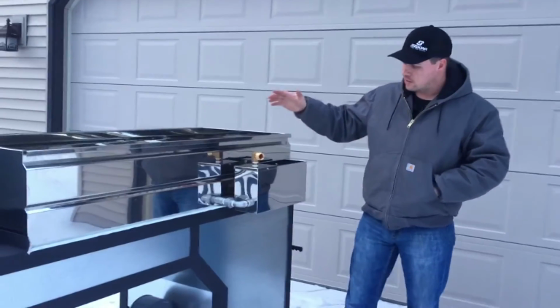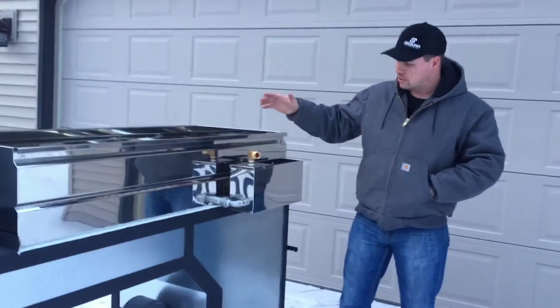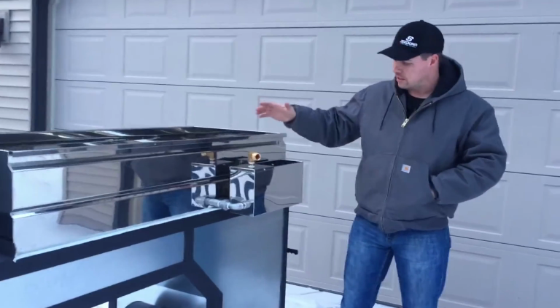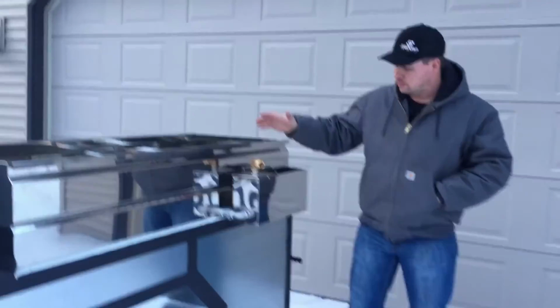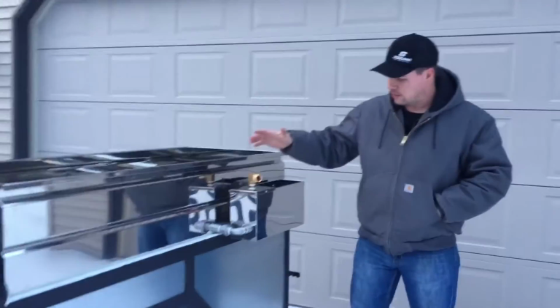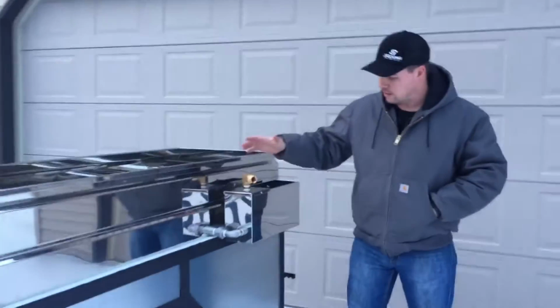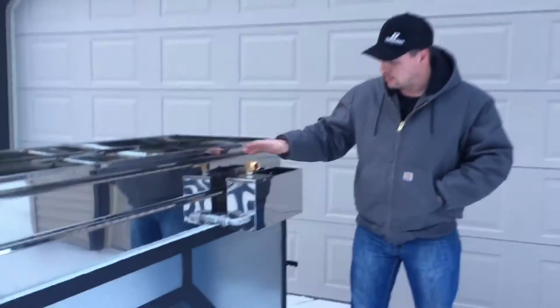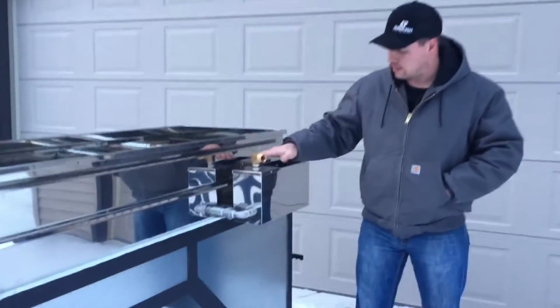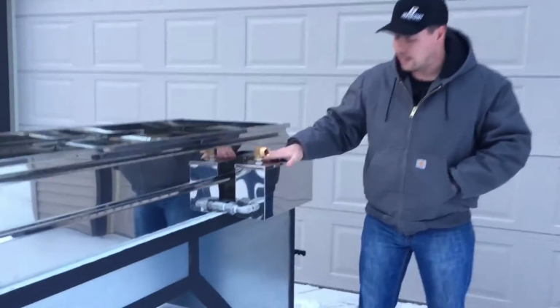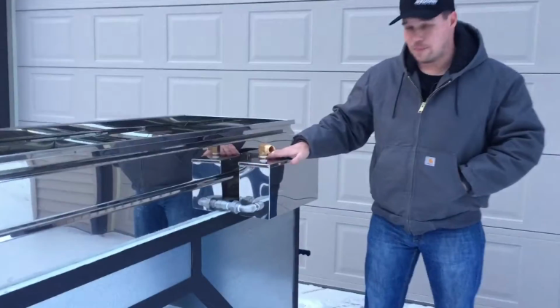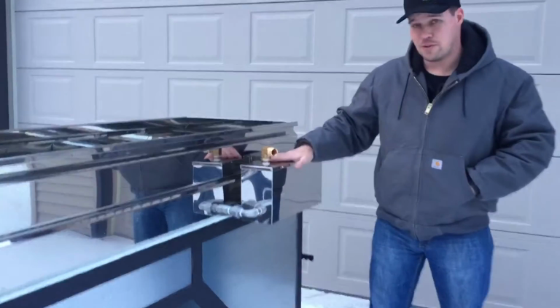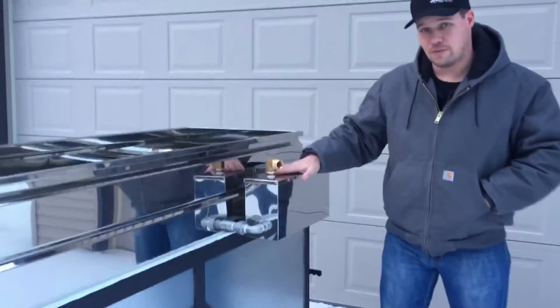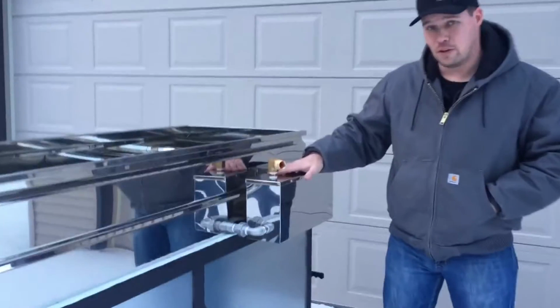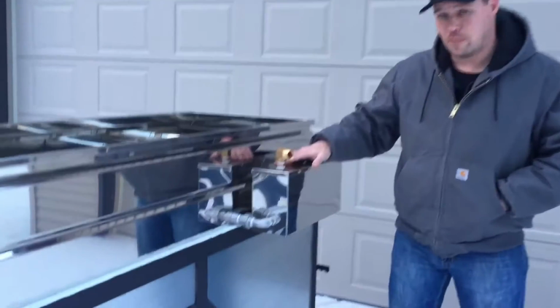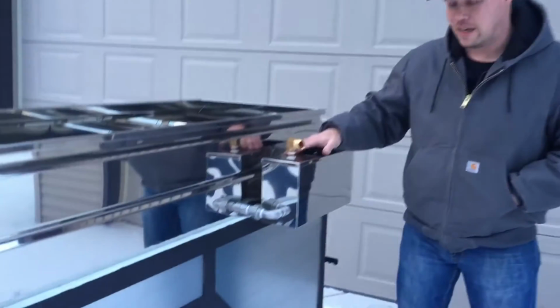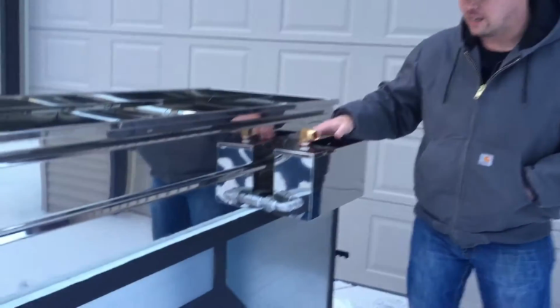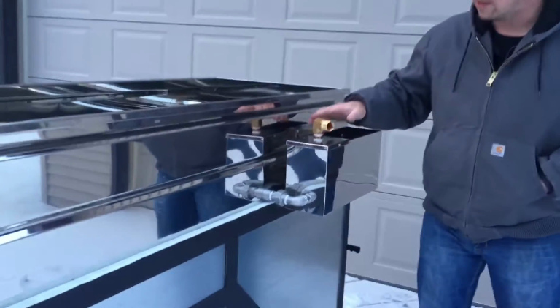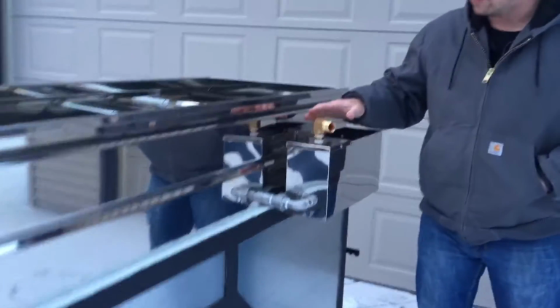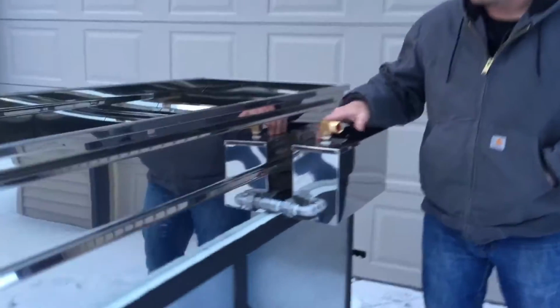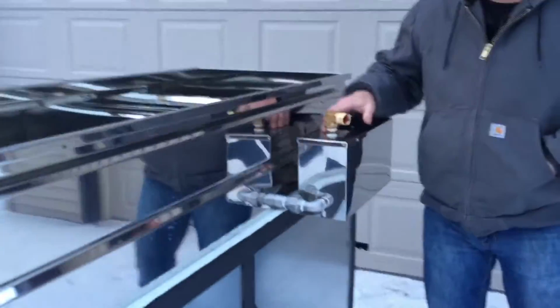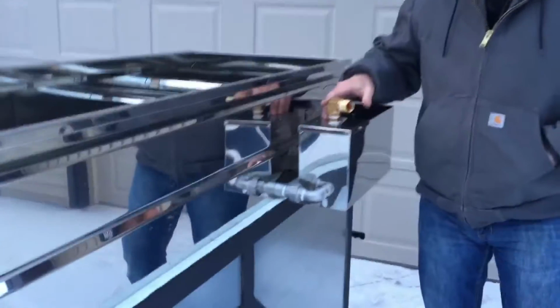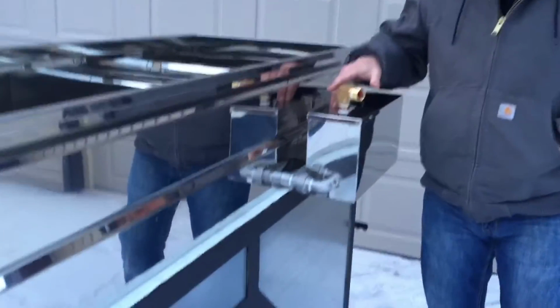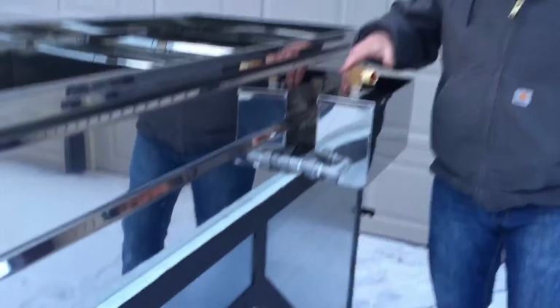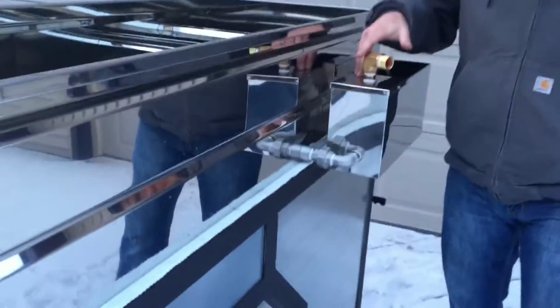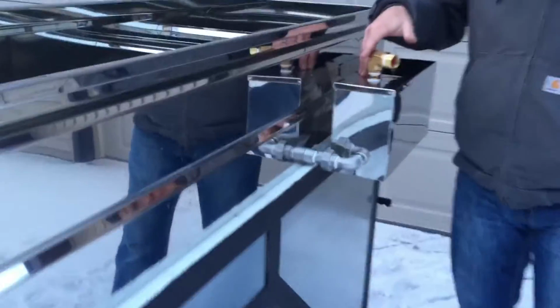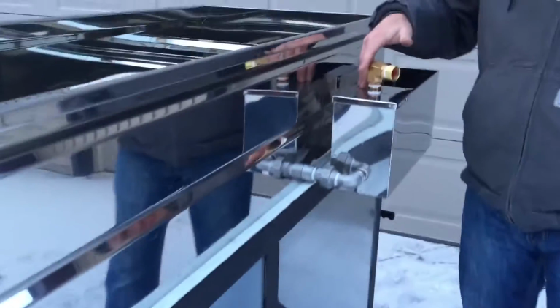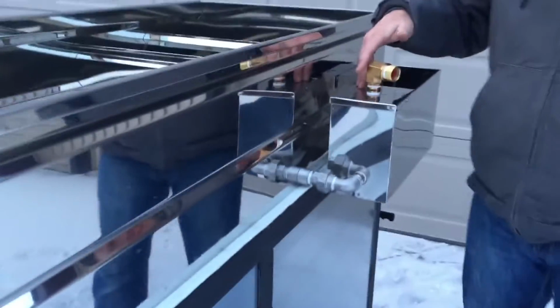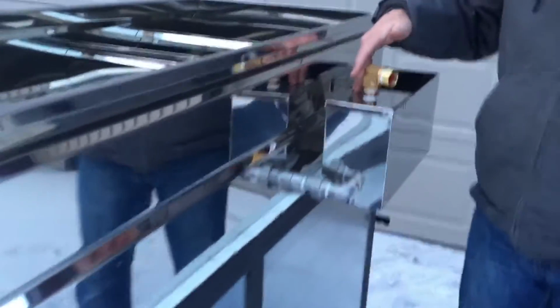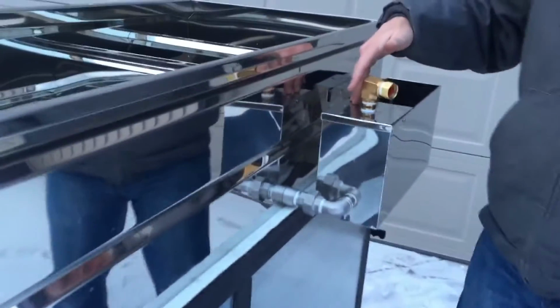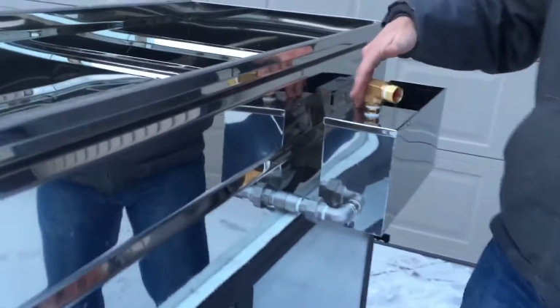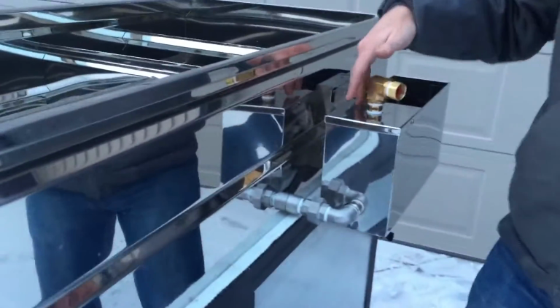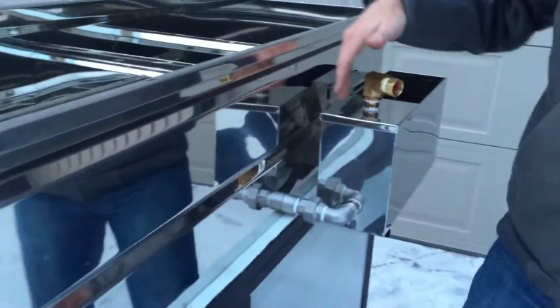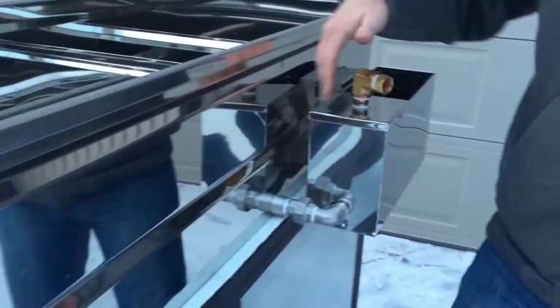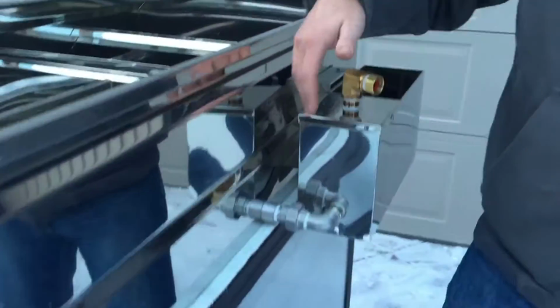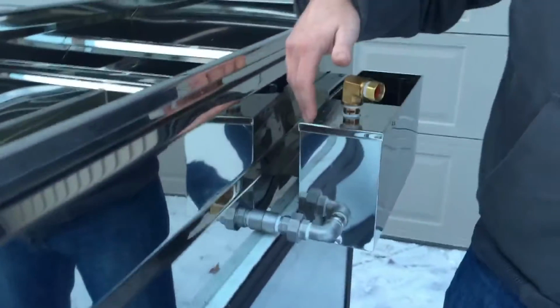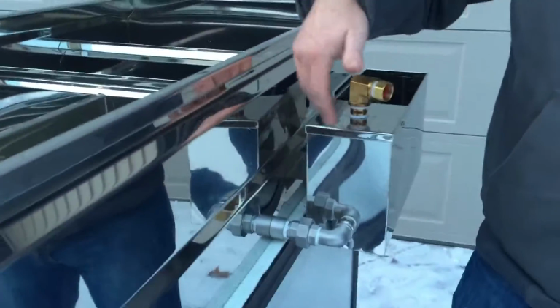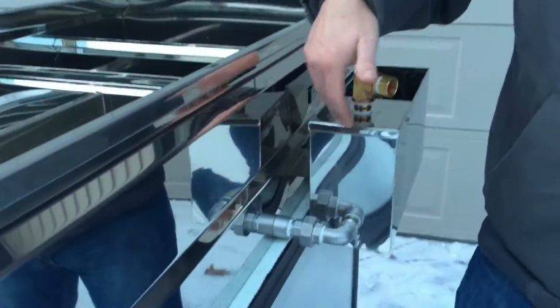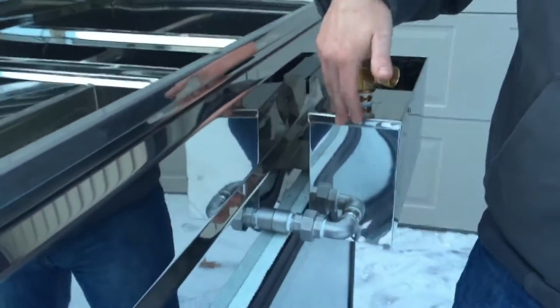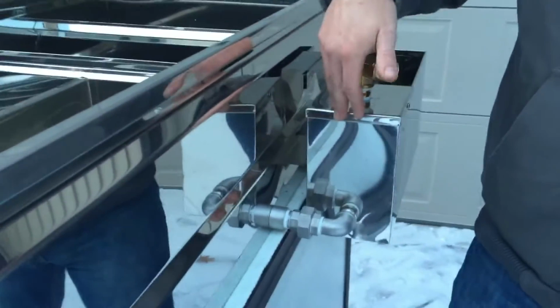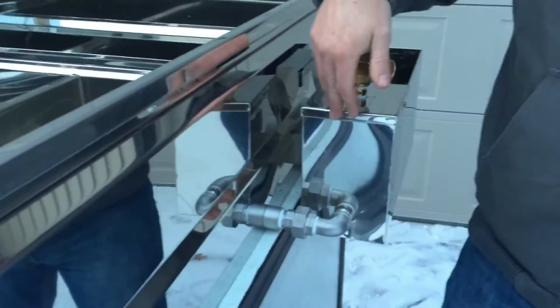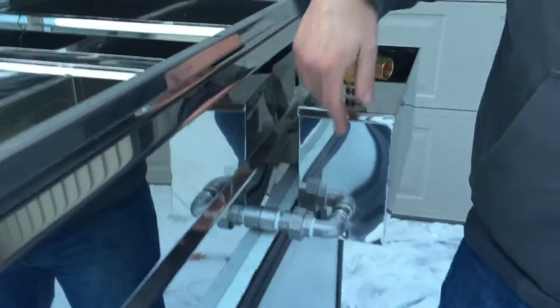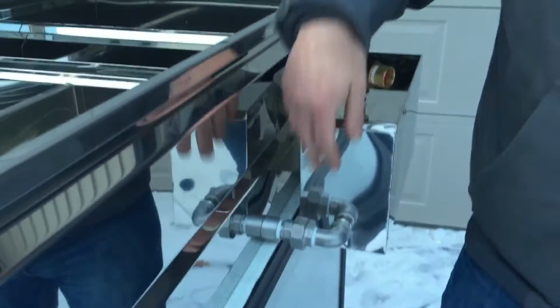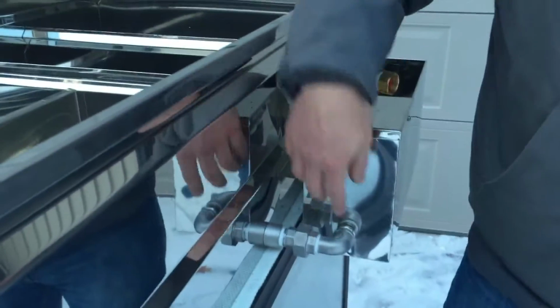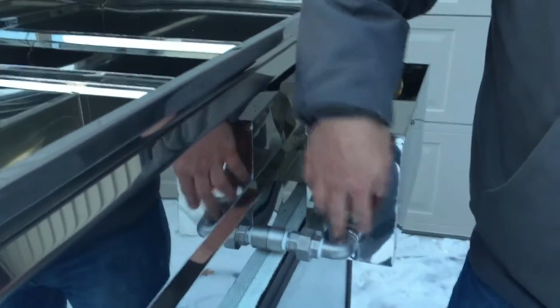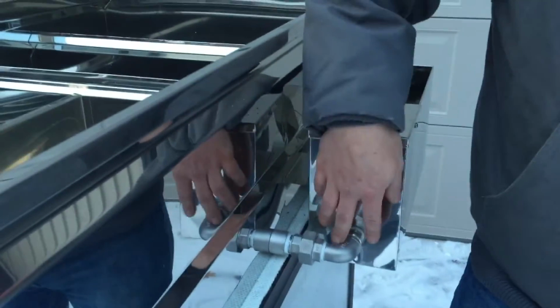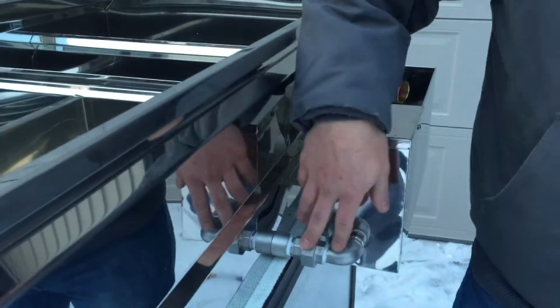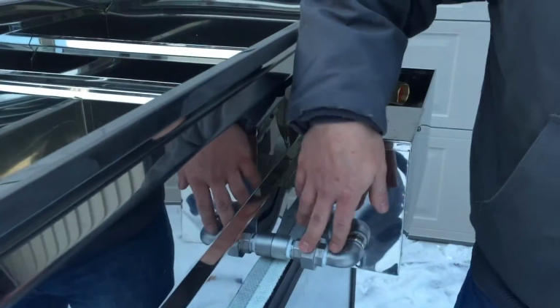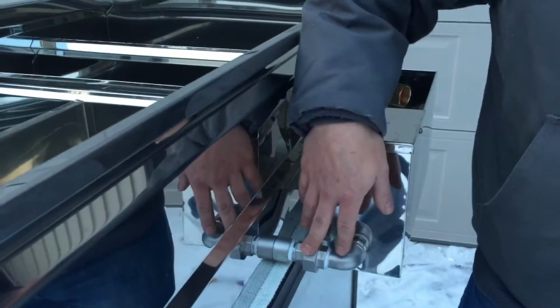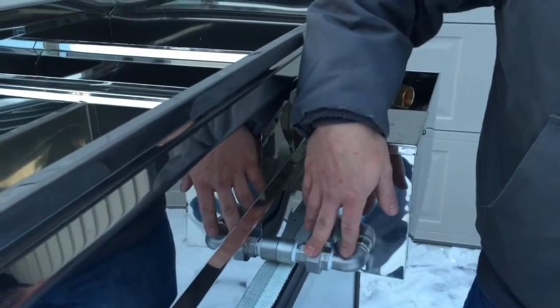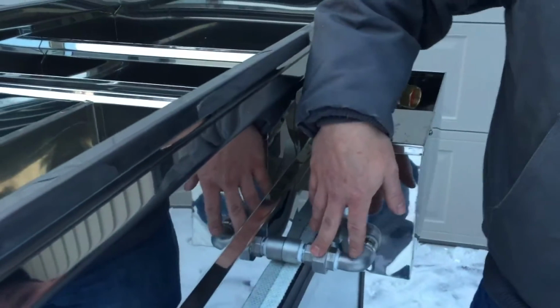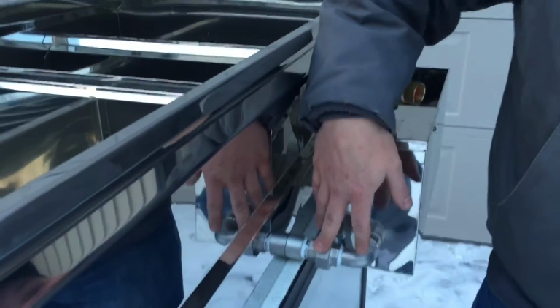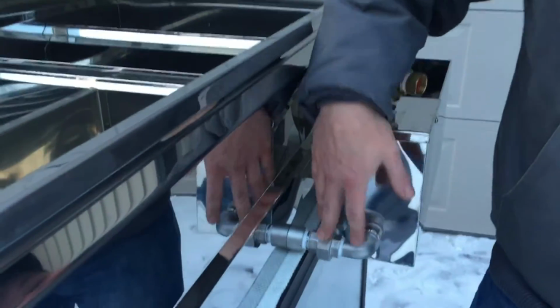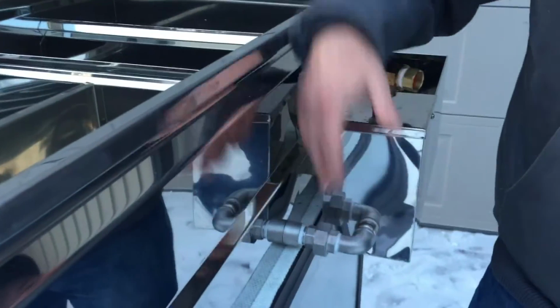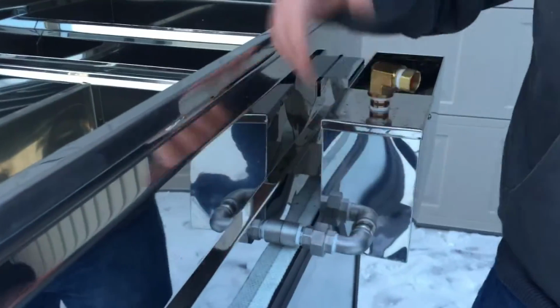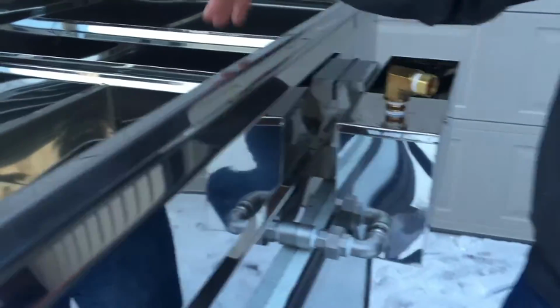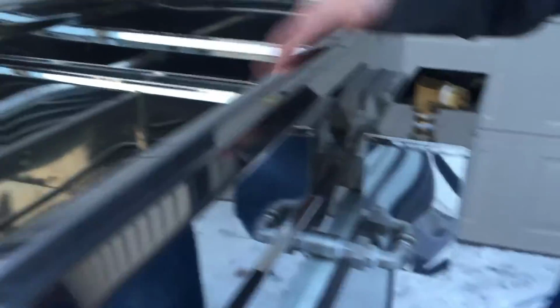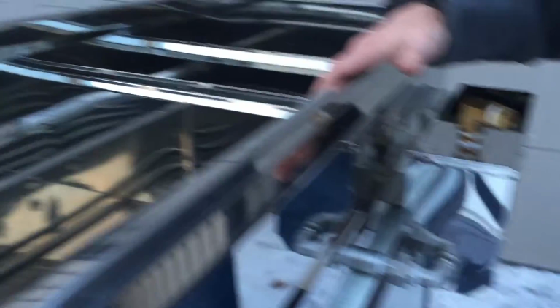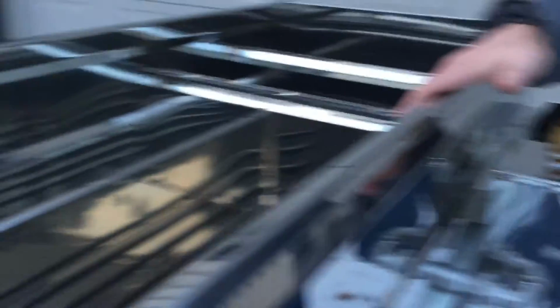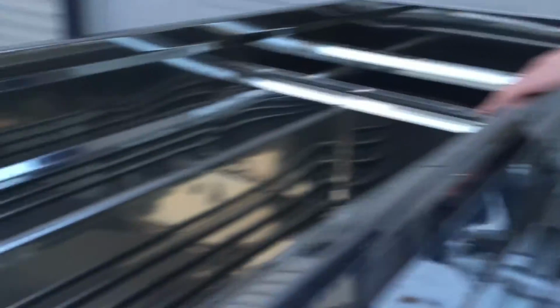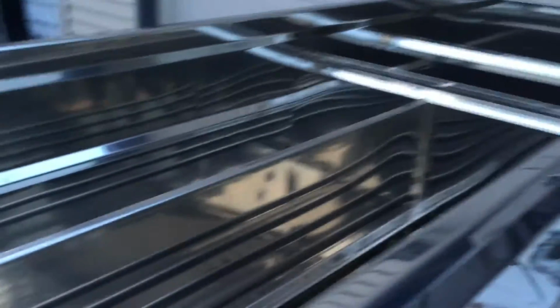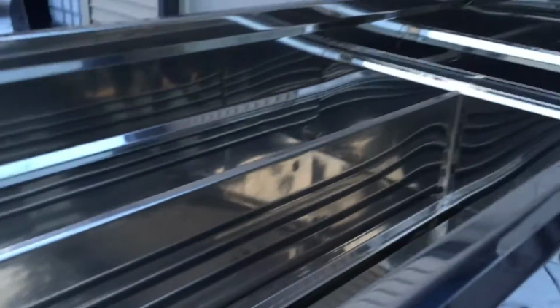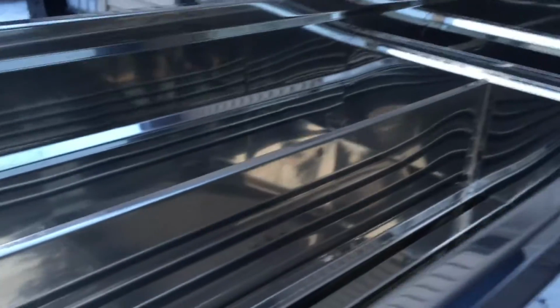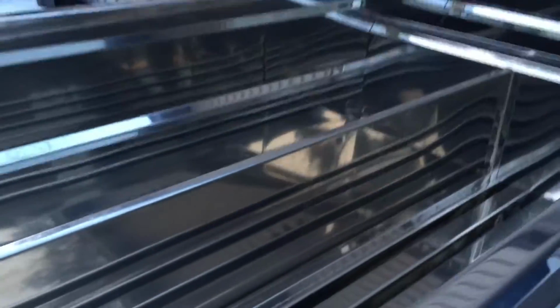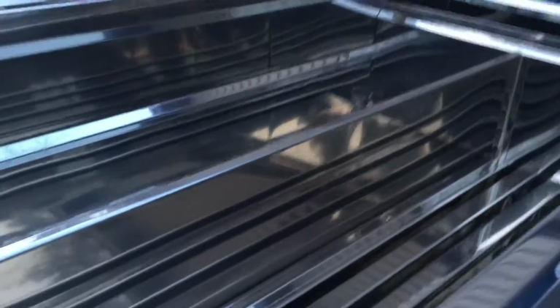Starting with the optional float box. From here, the sap will flow in to the float box, through the fittings, into the pan.